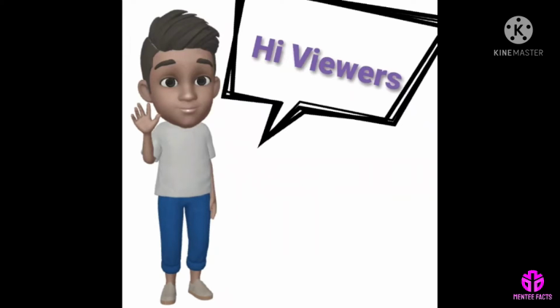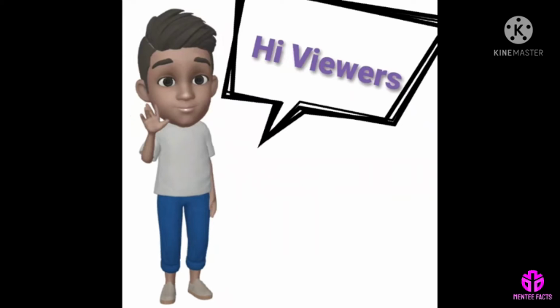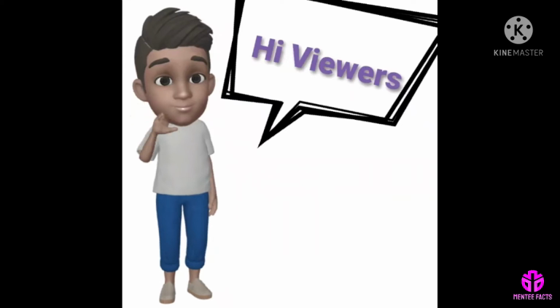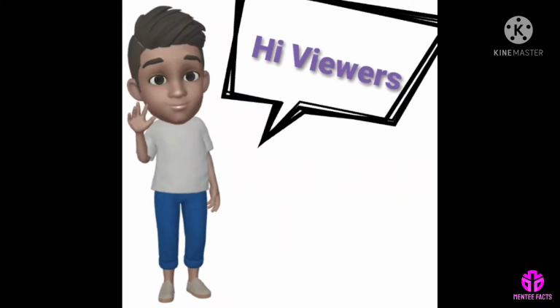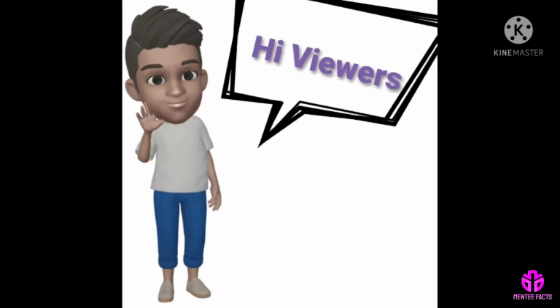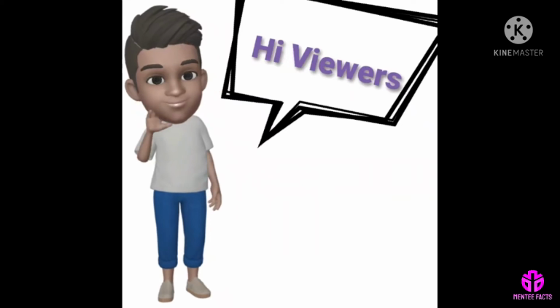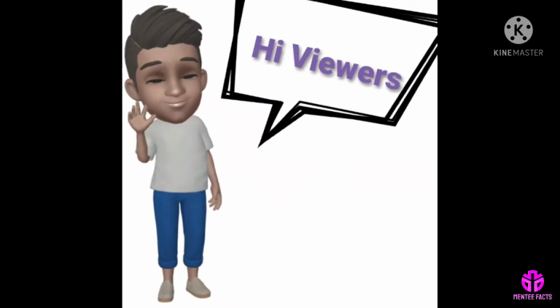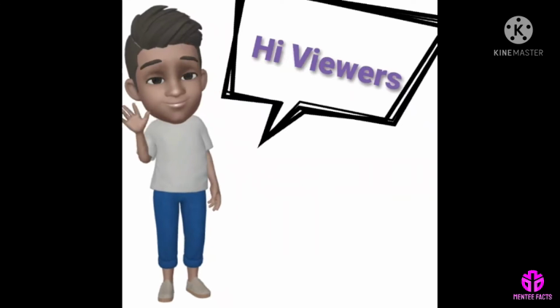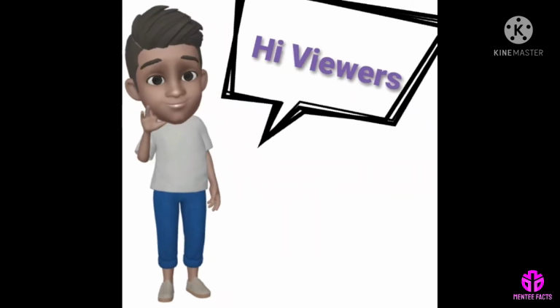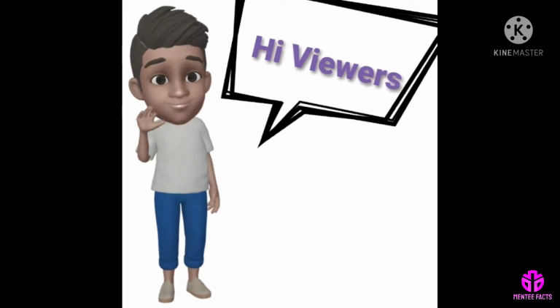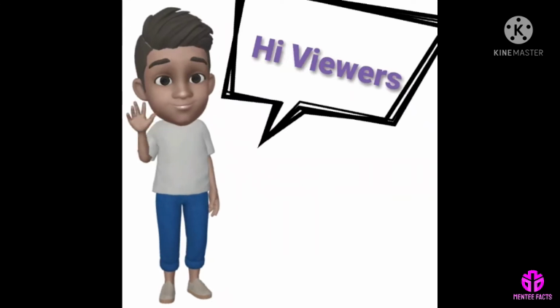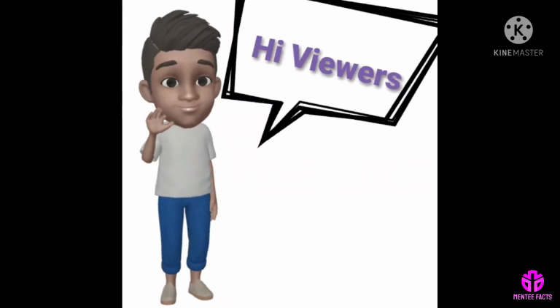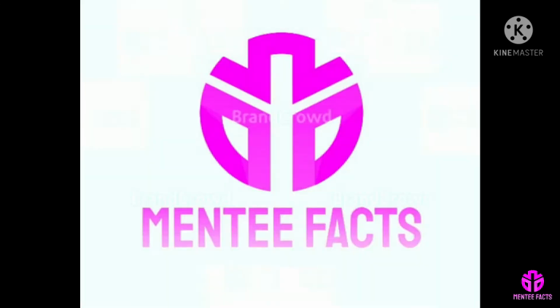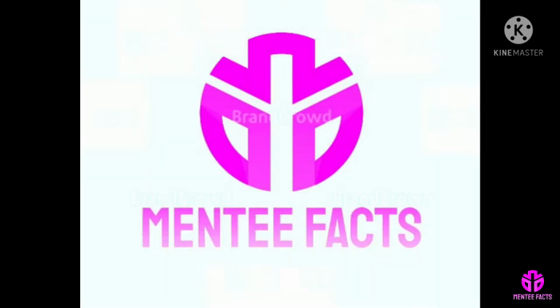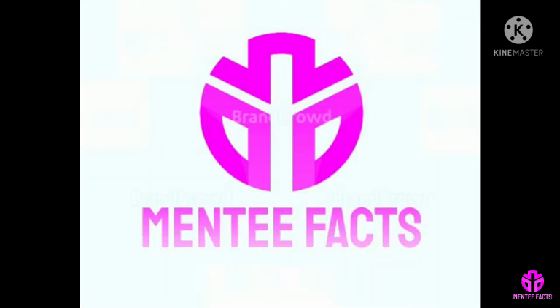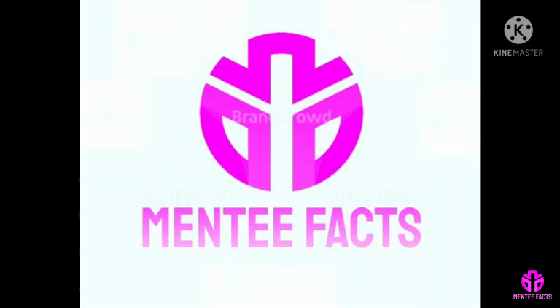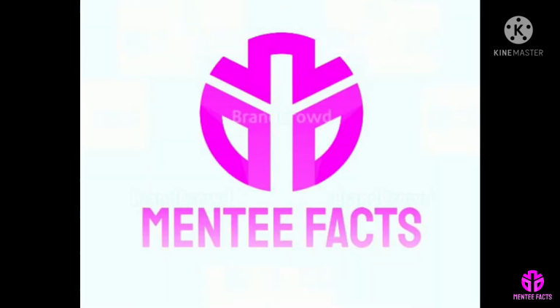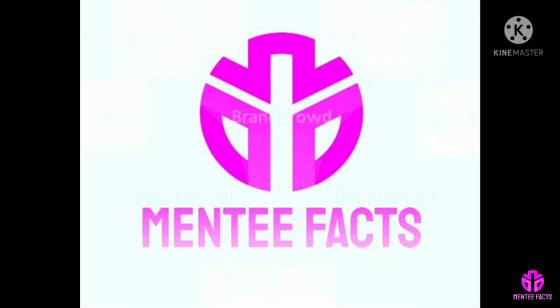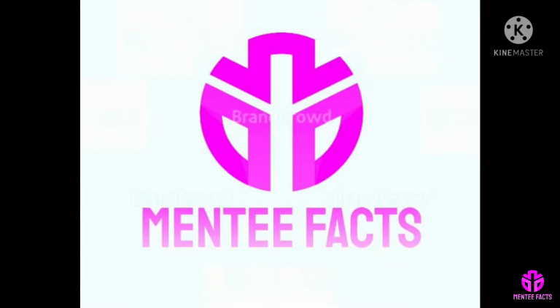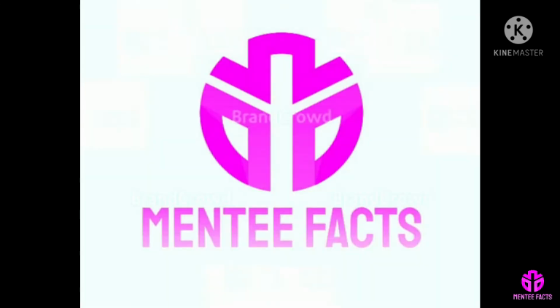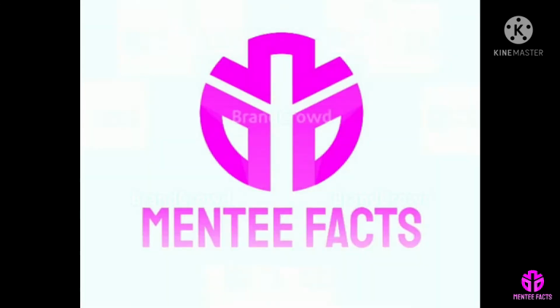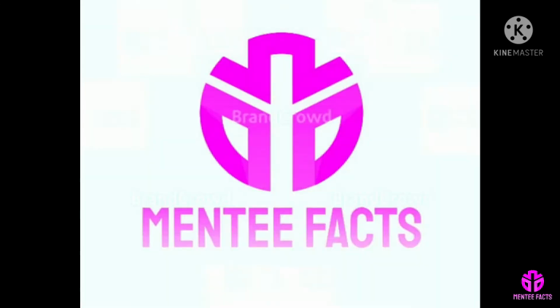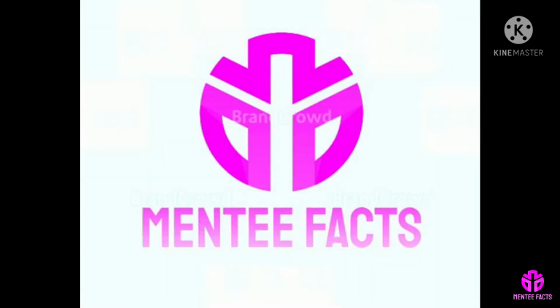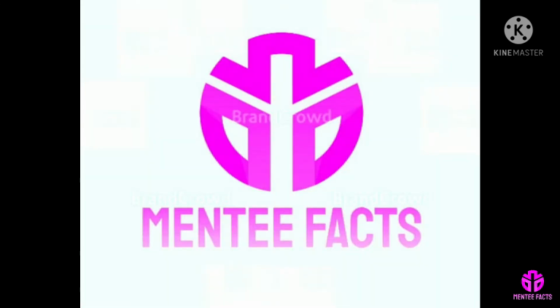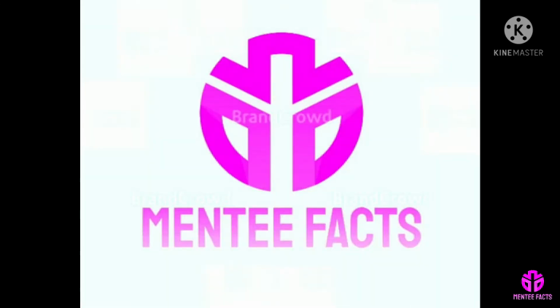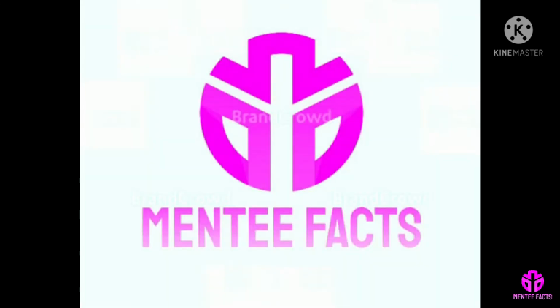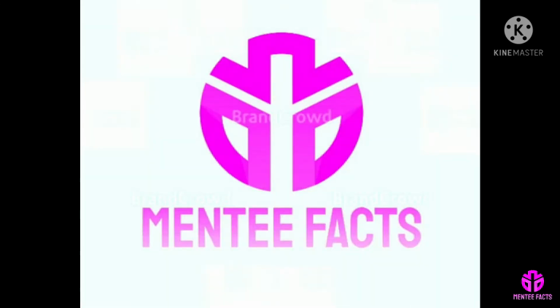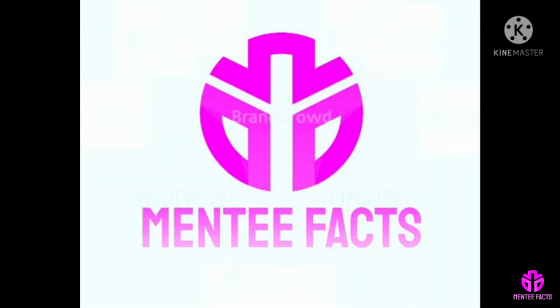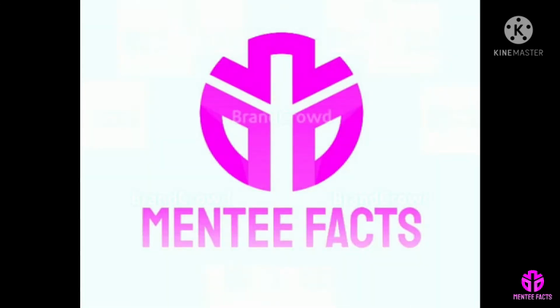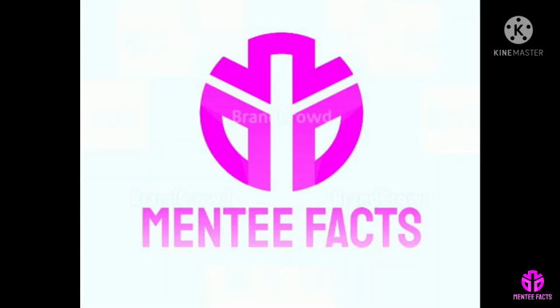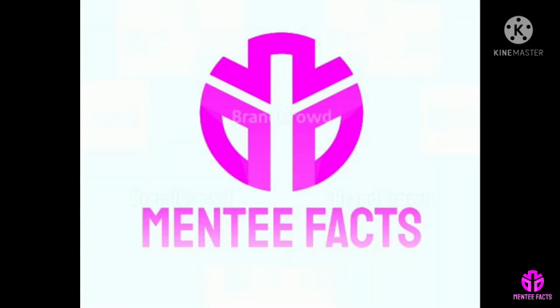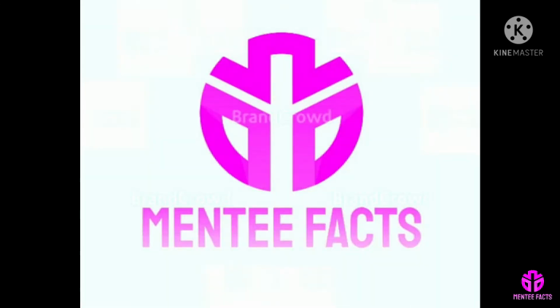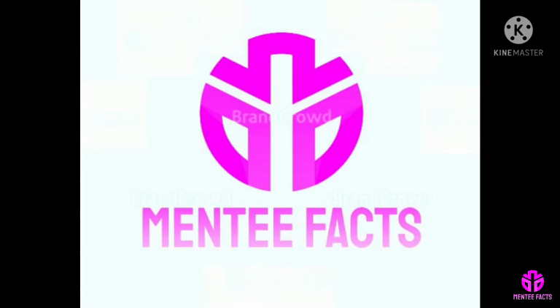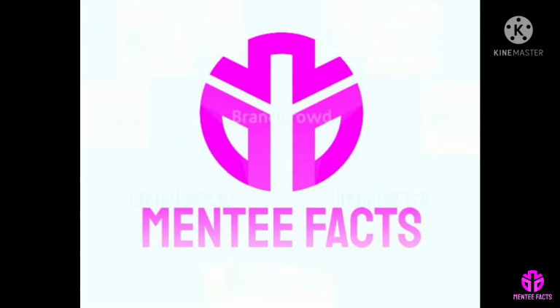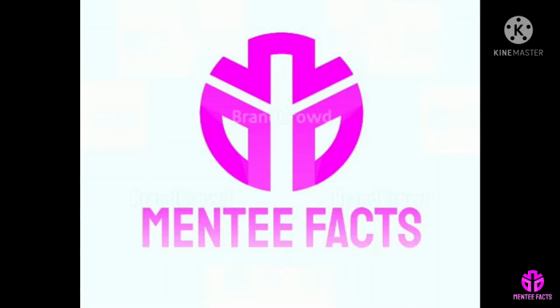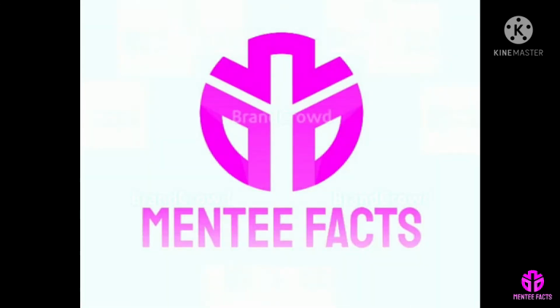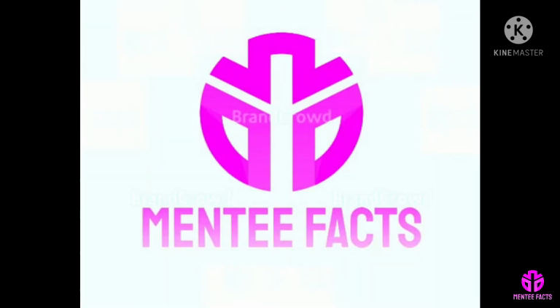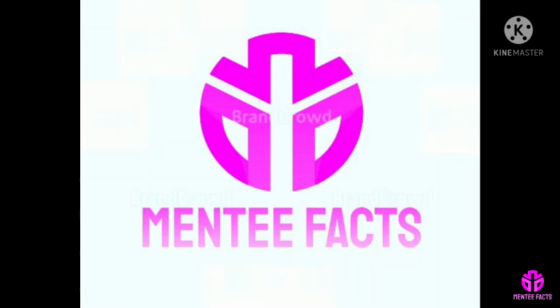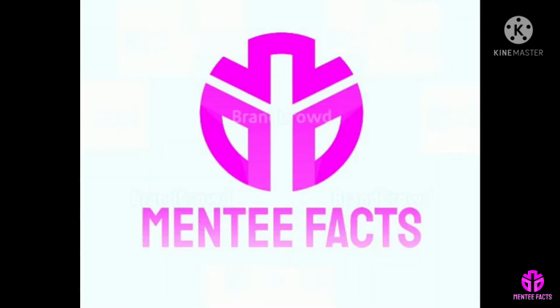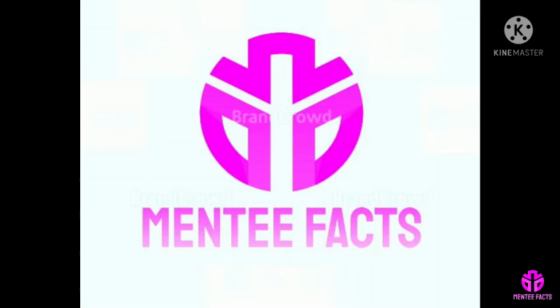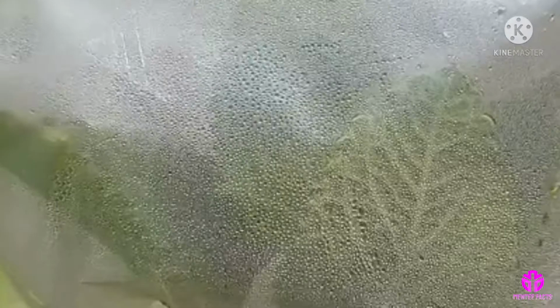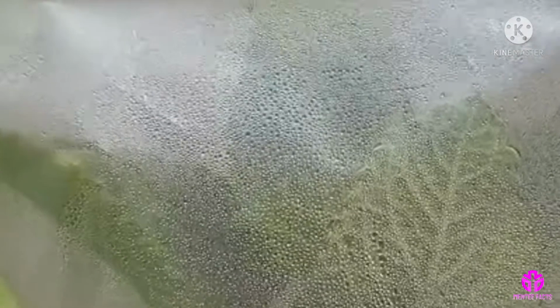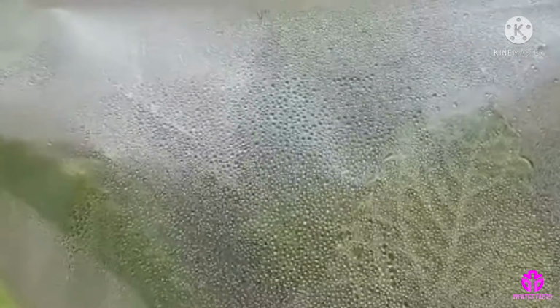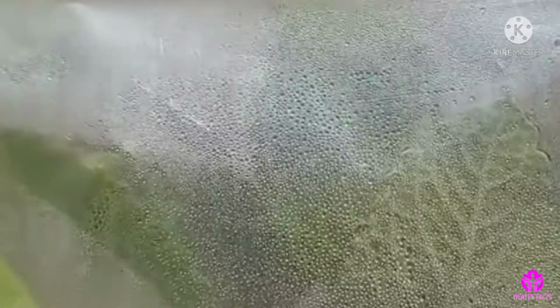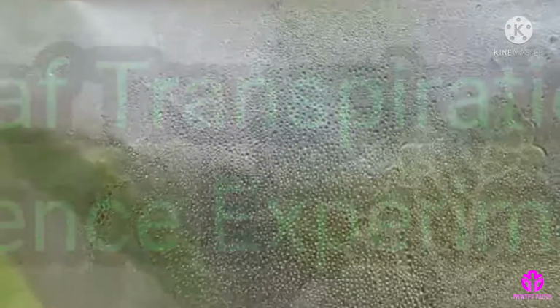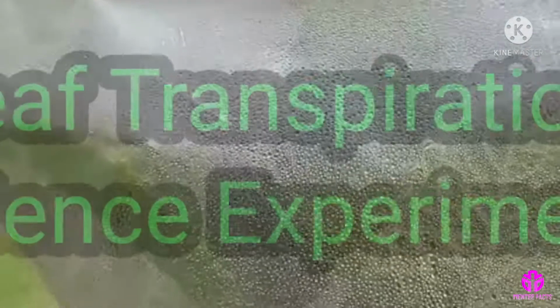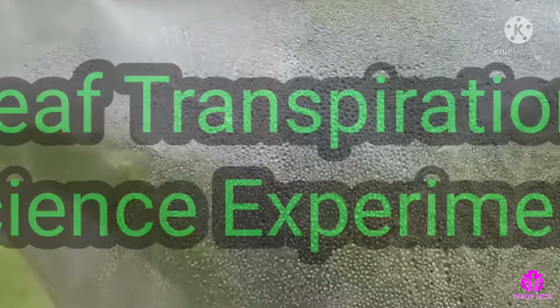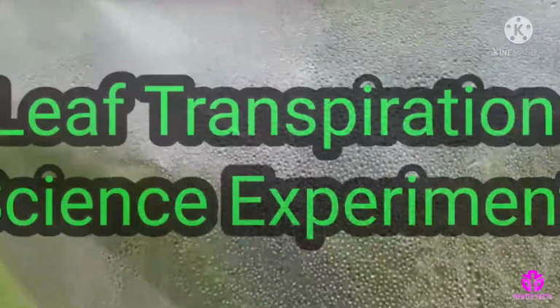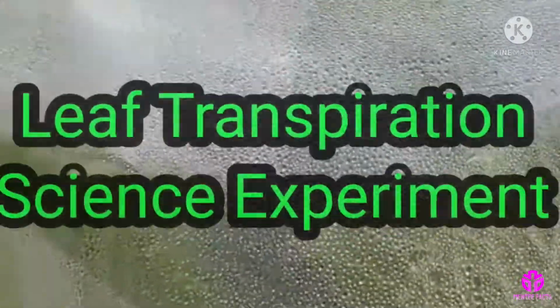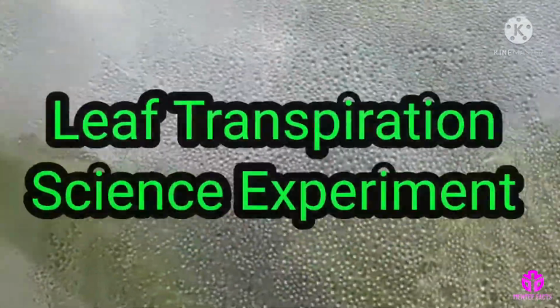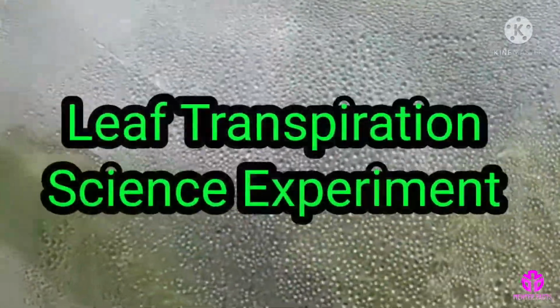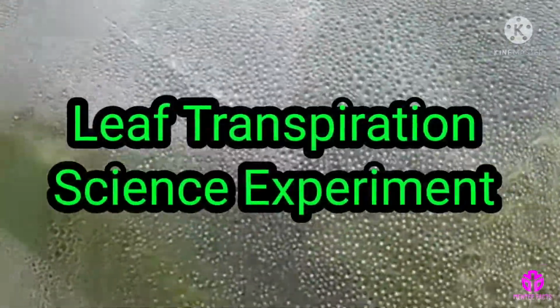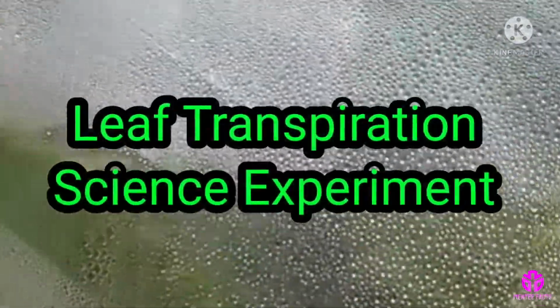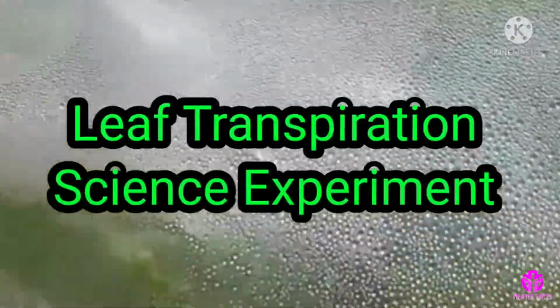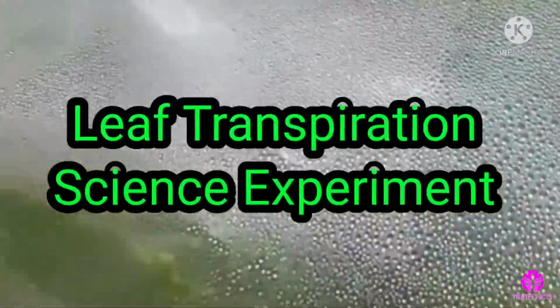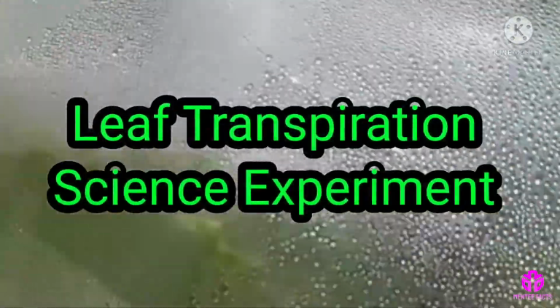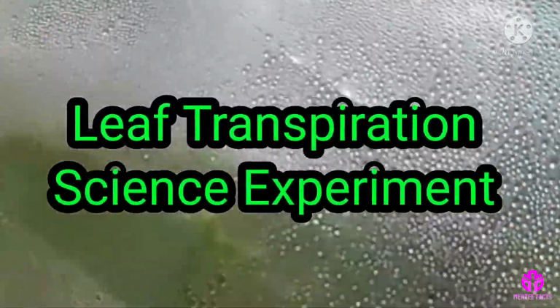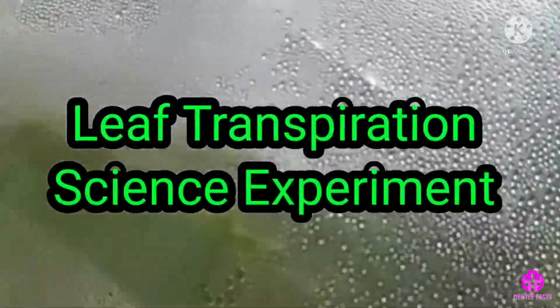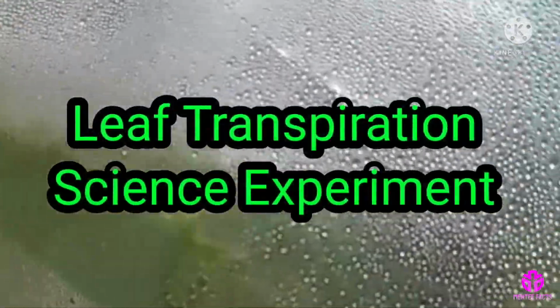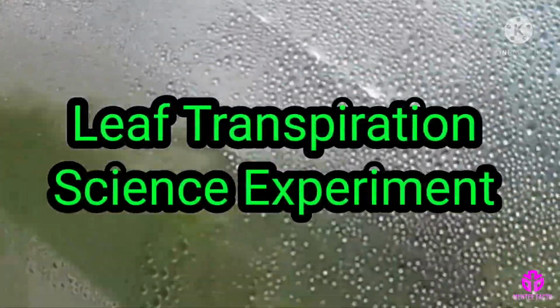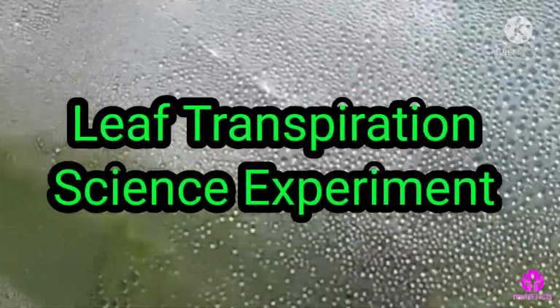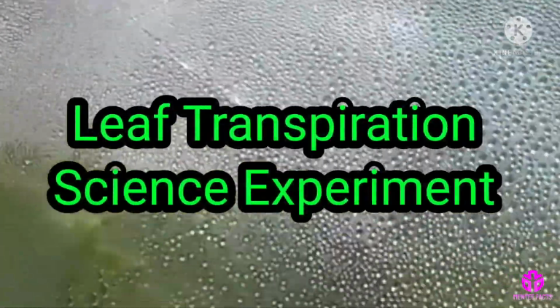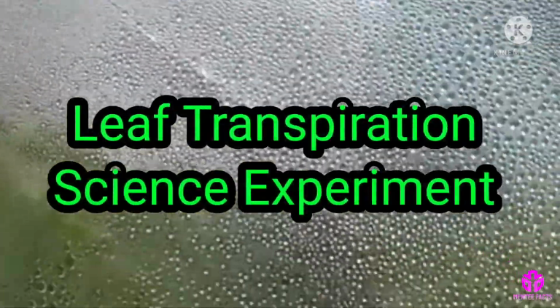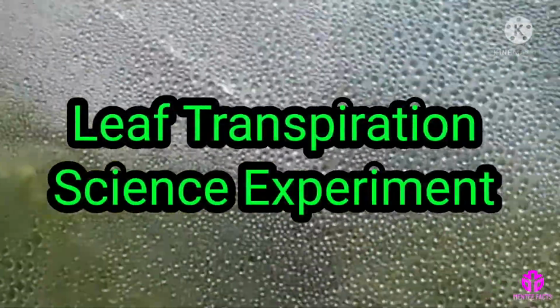Hi viewers, welcome to Mindy Facts. Leaf transpiration science experiment.